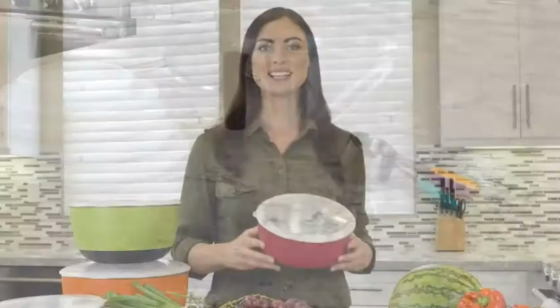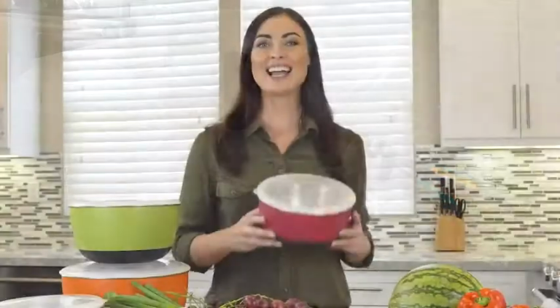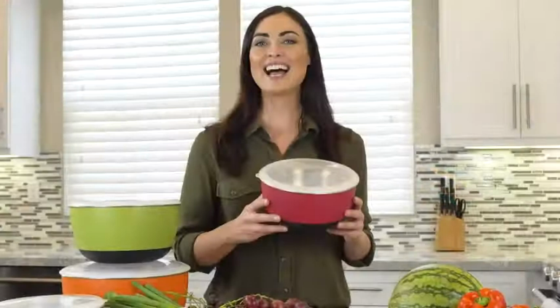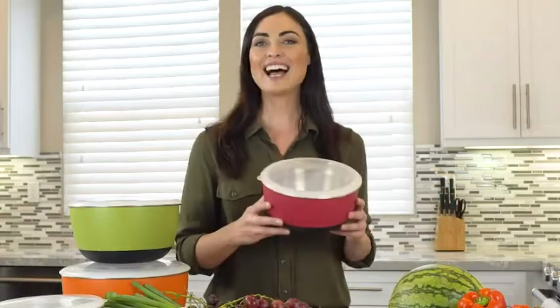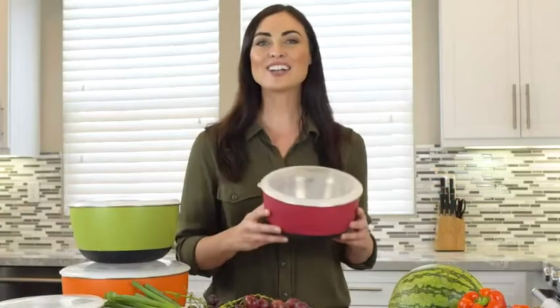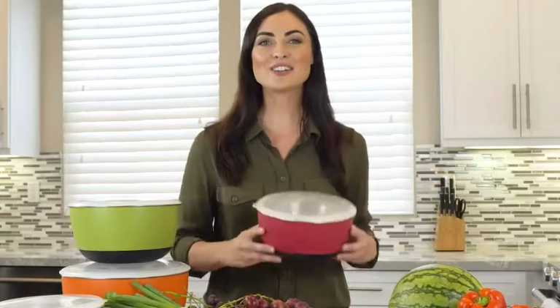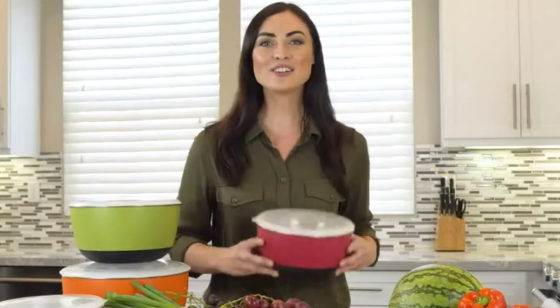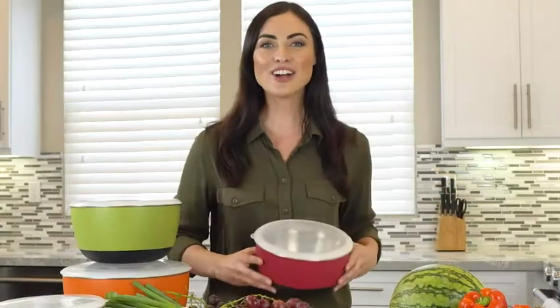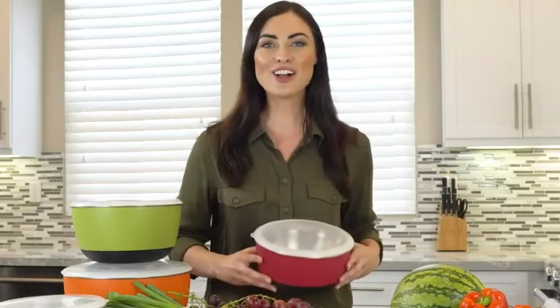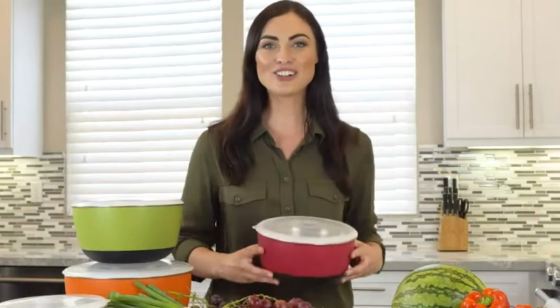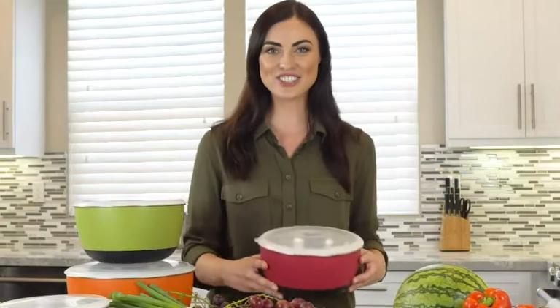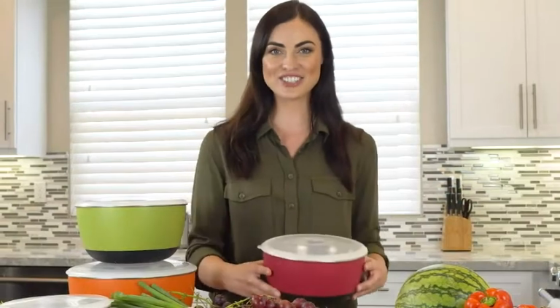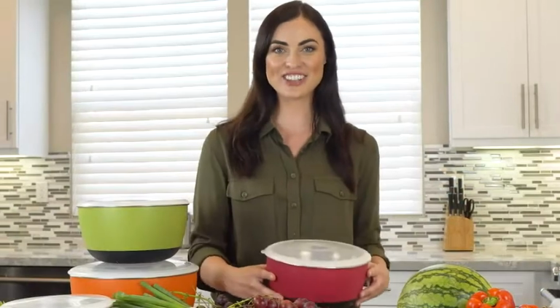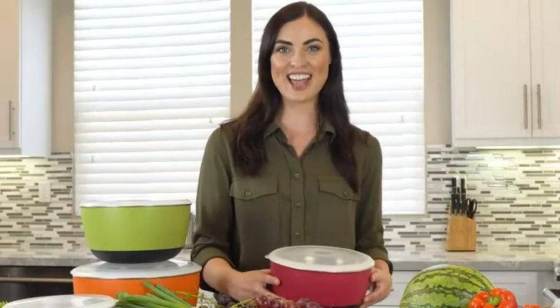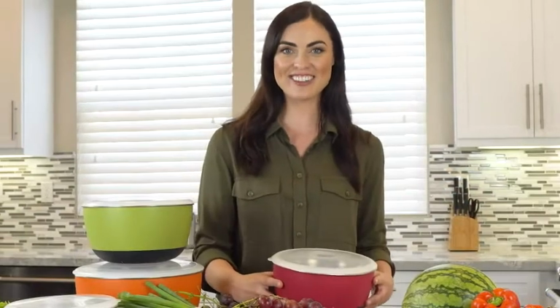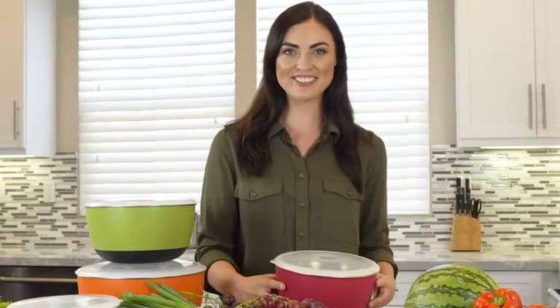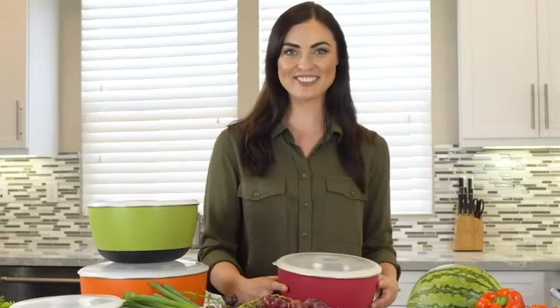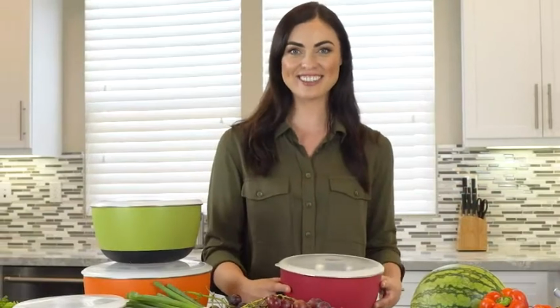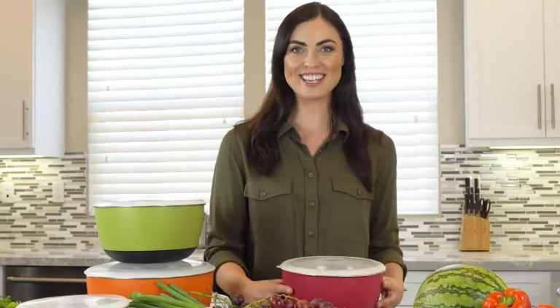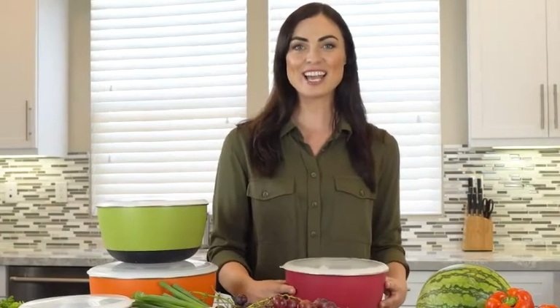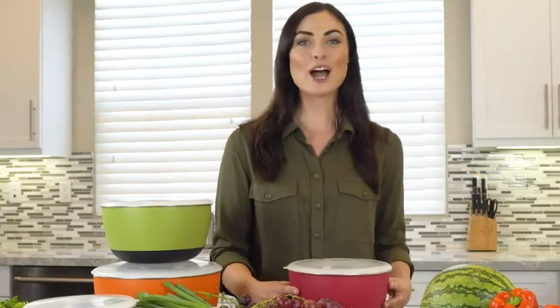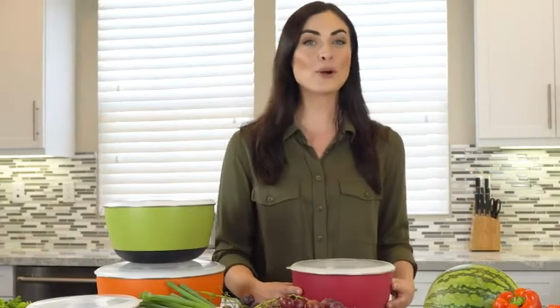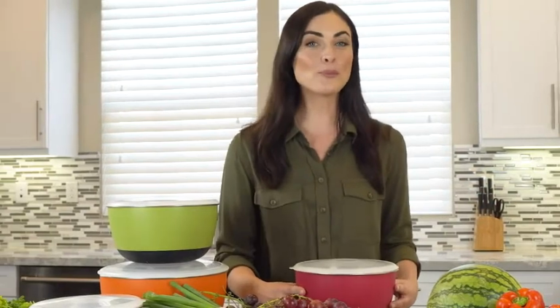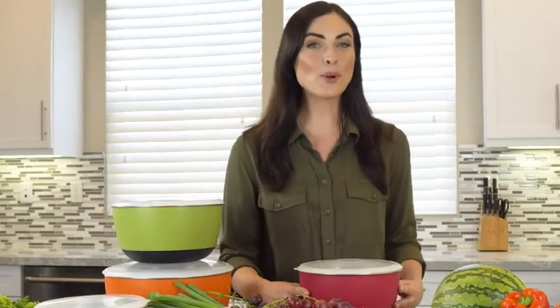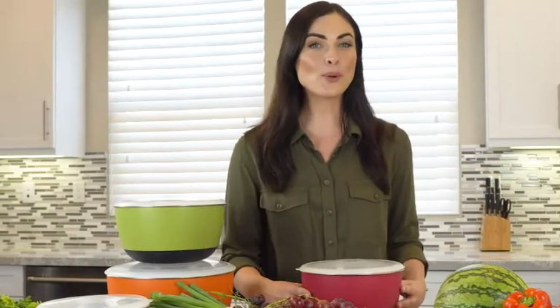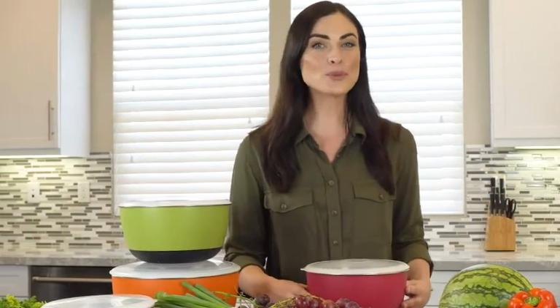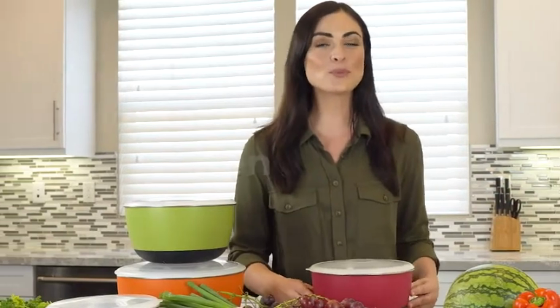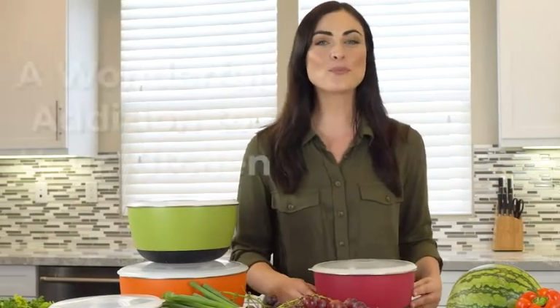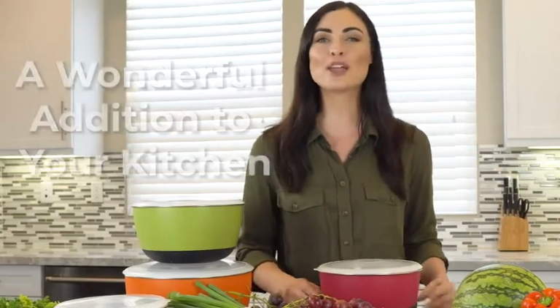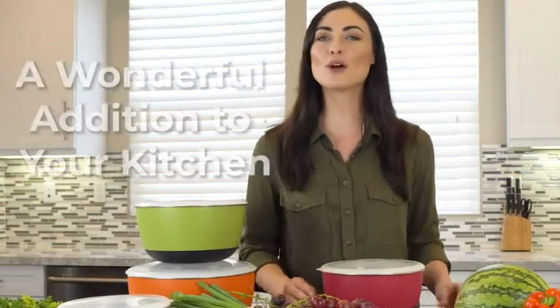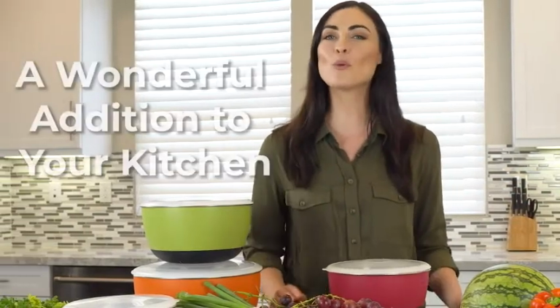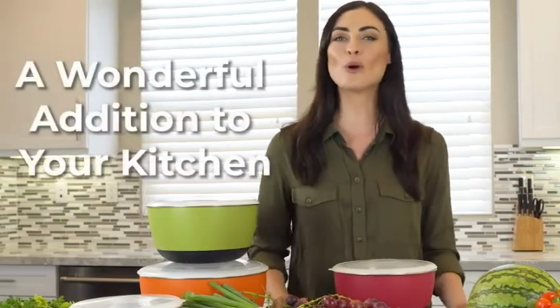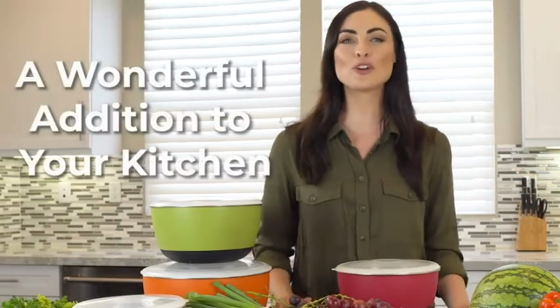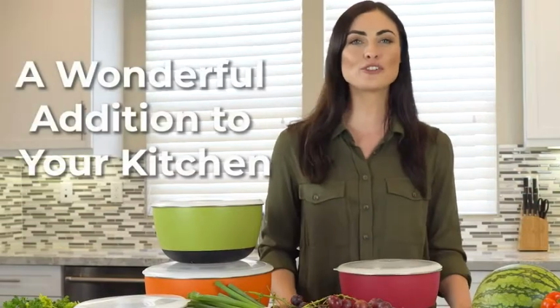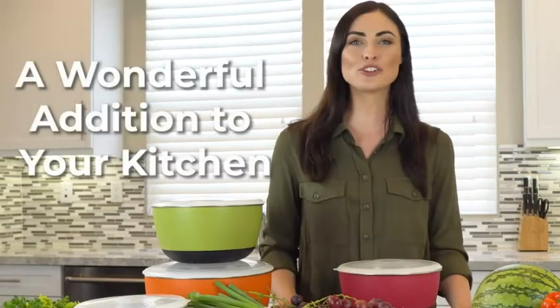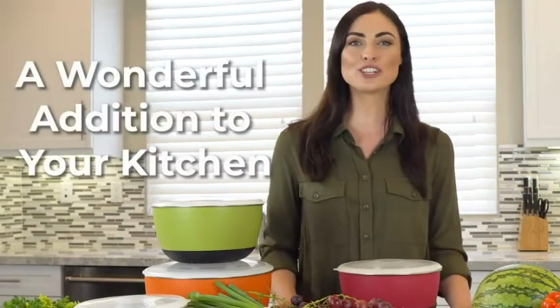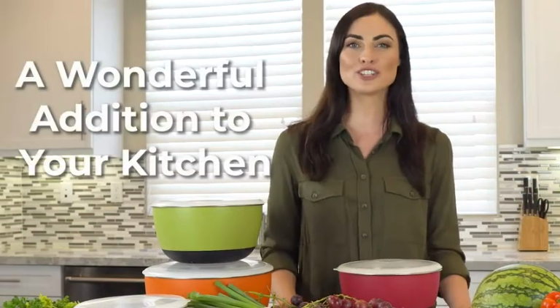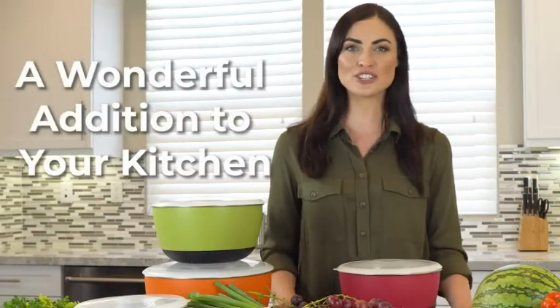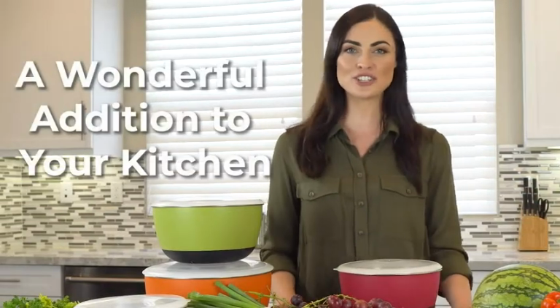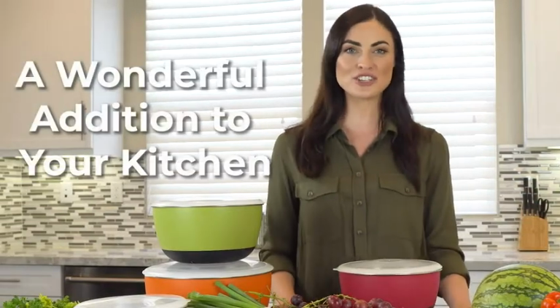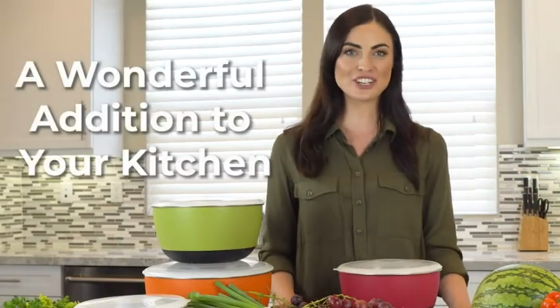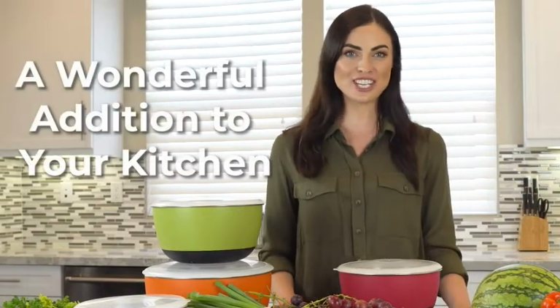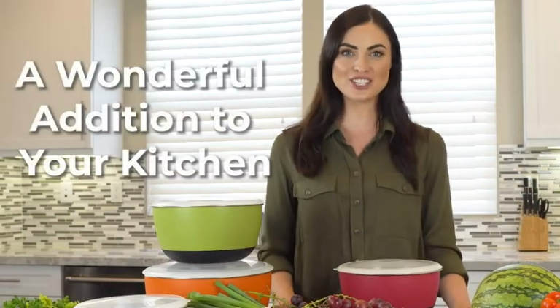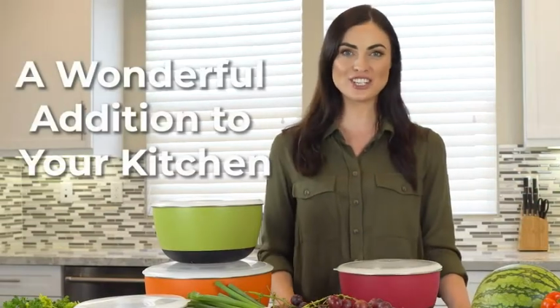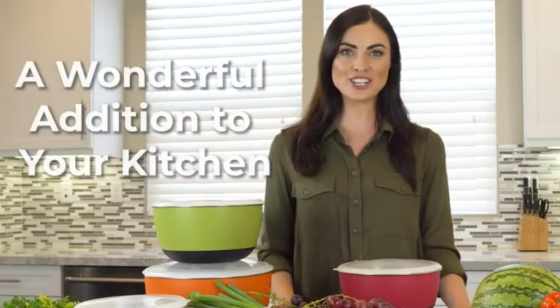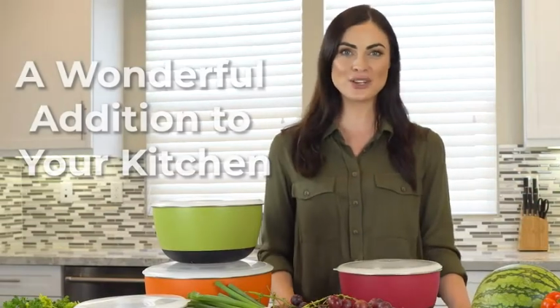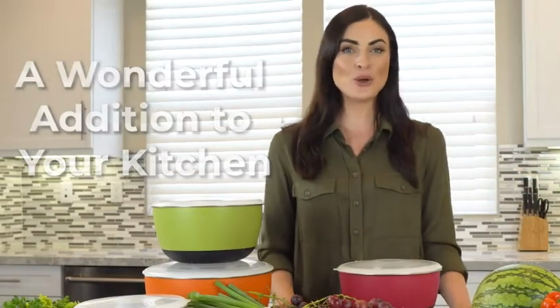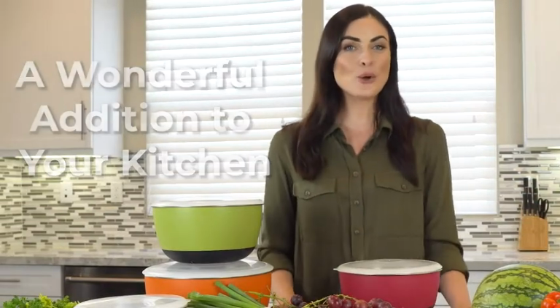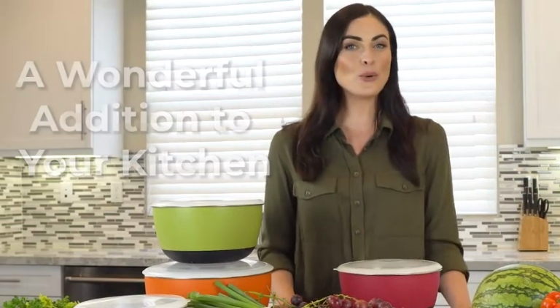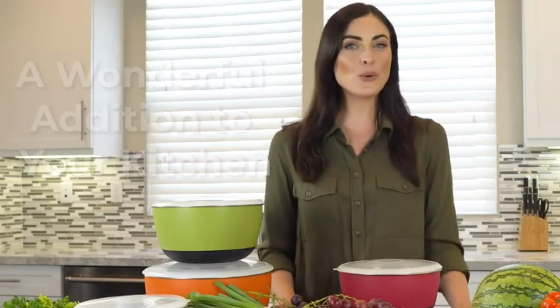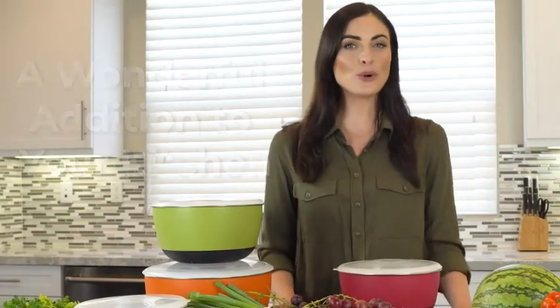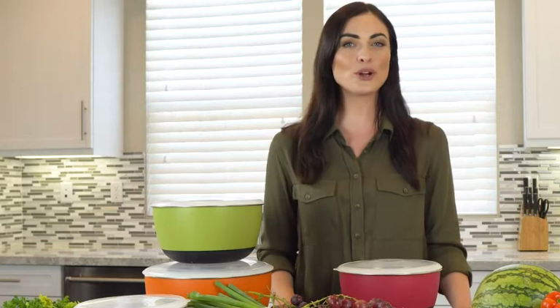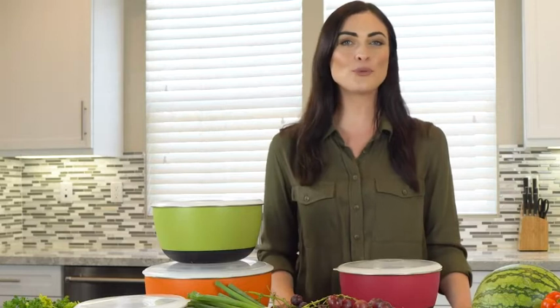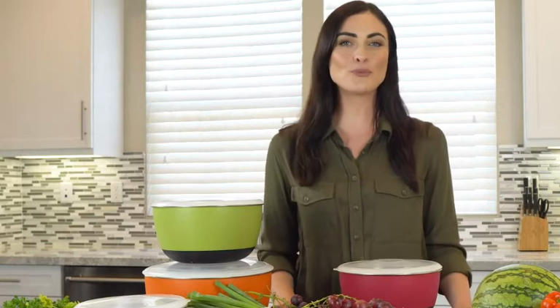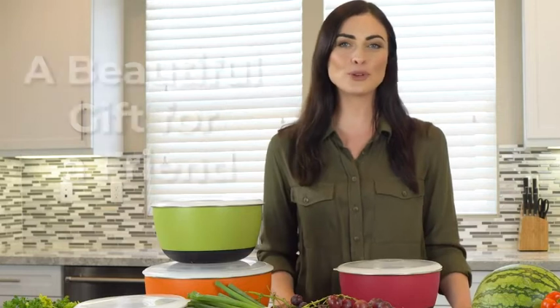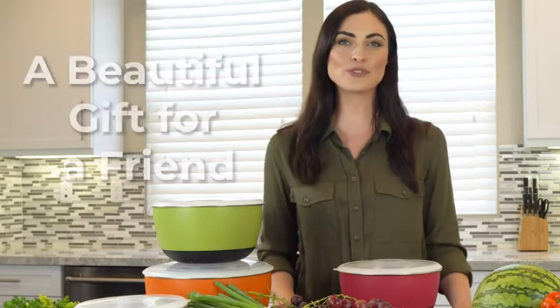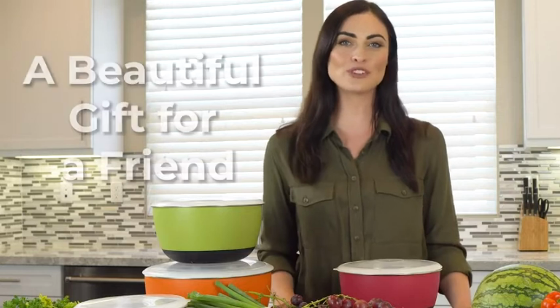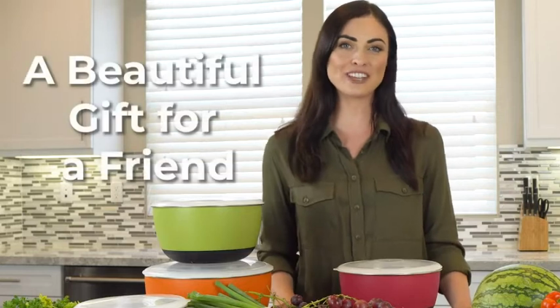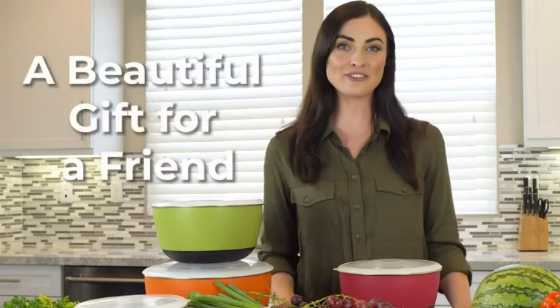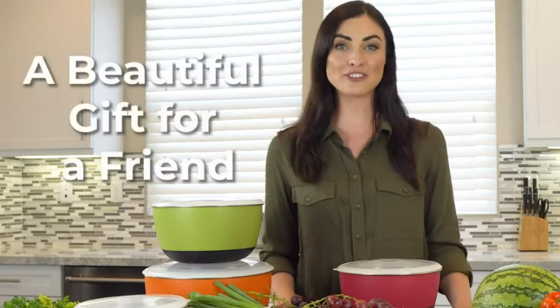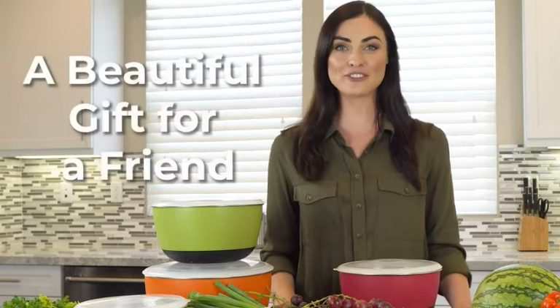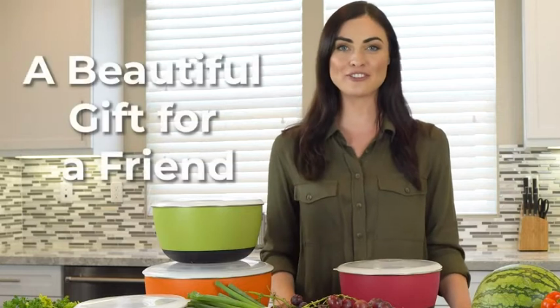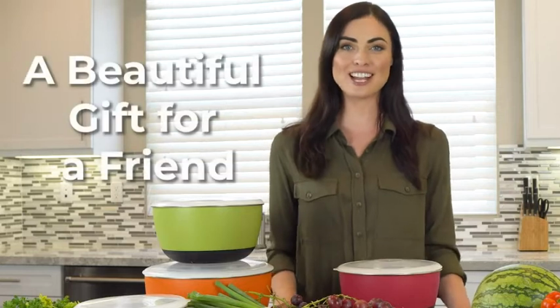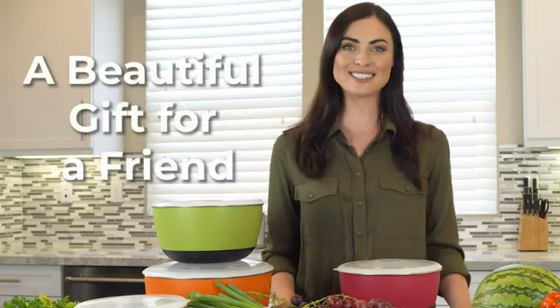Add a little color to your life. Our bowls will make a wonderful addition to your kitchen or a beautiful gift for your friends.